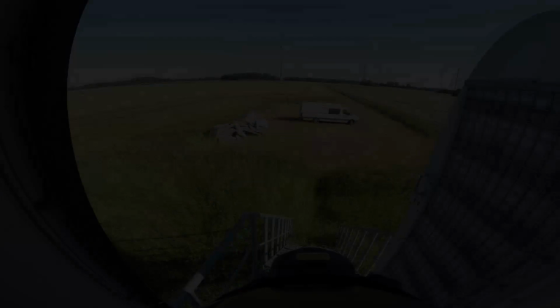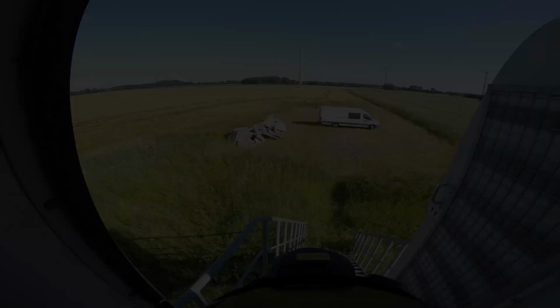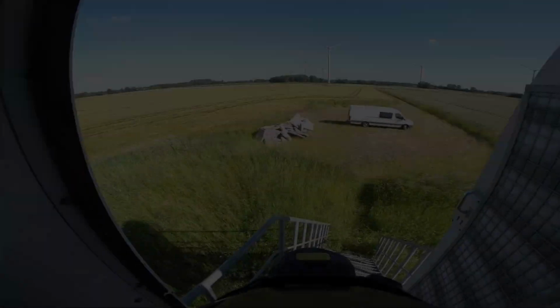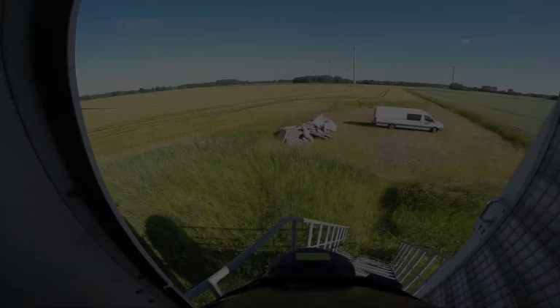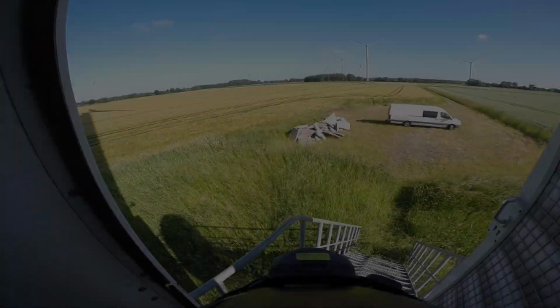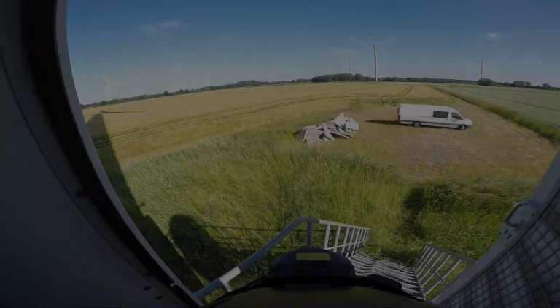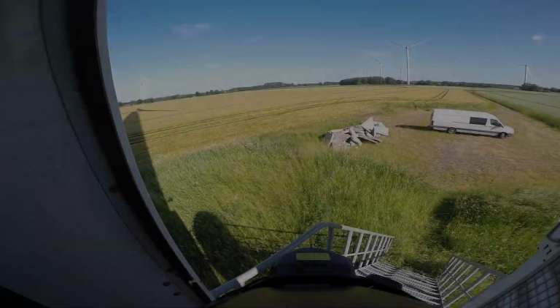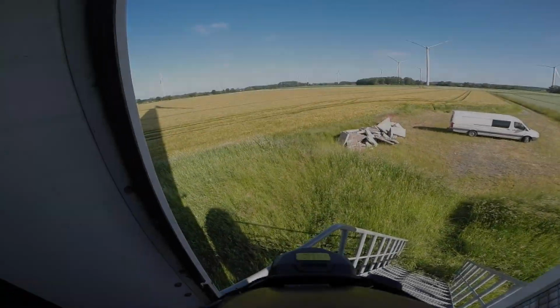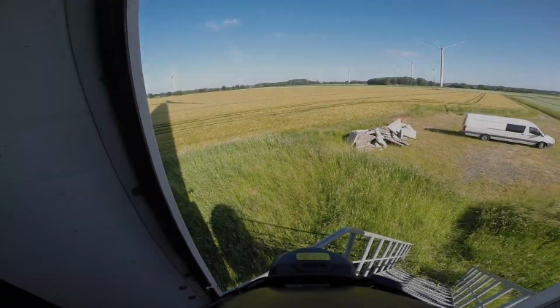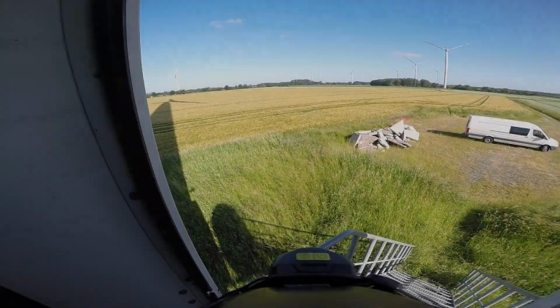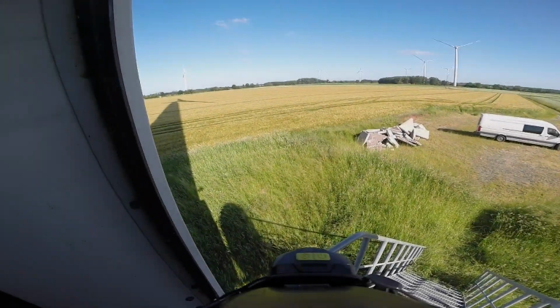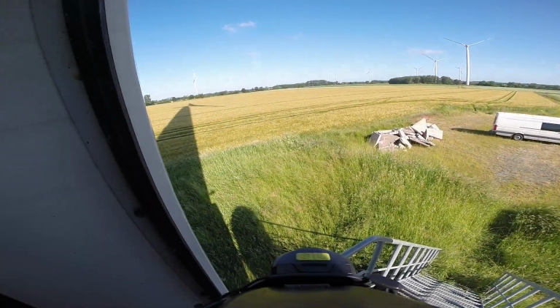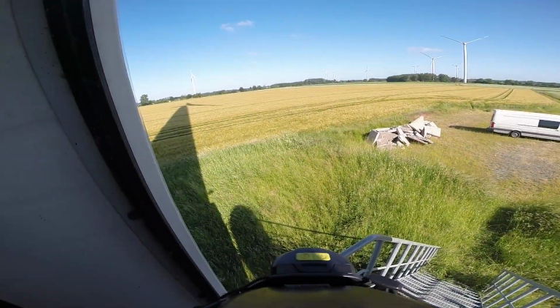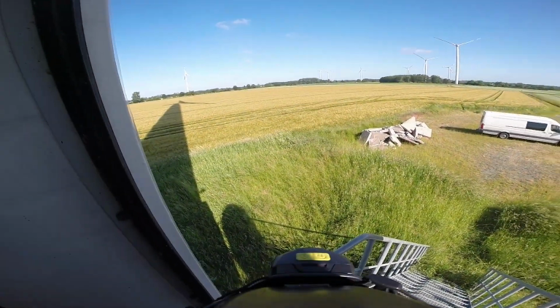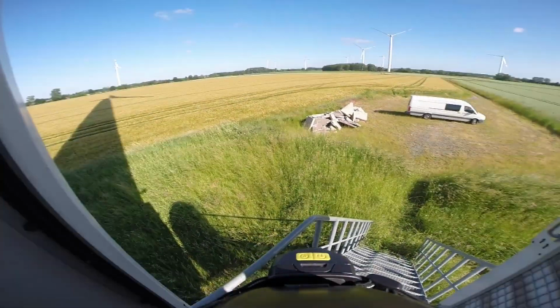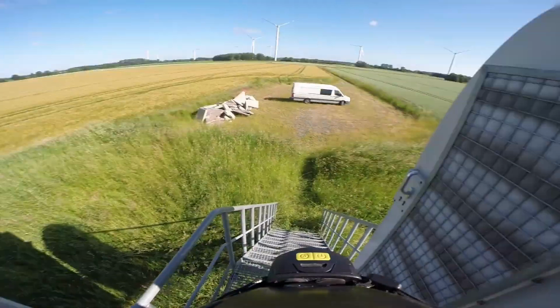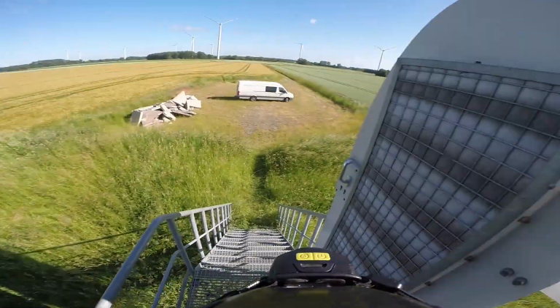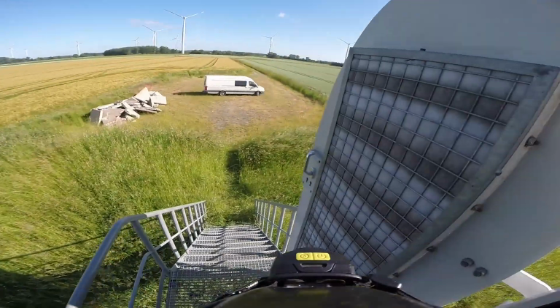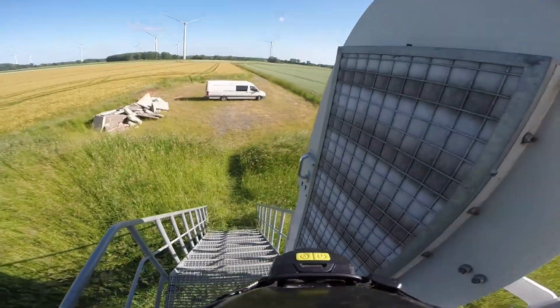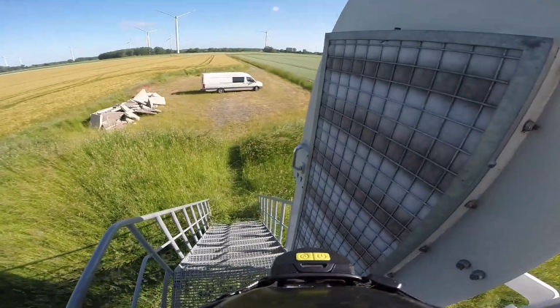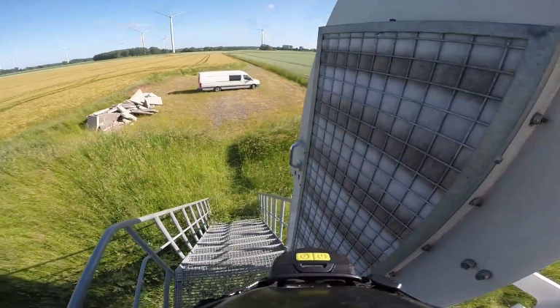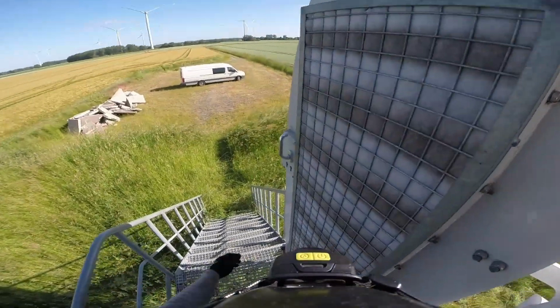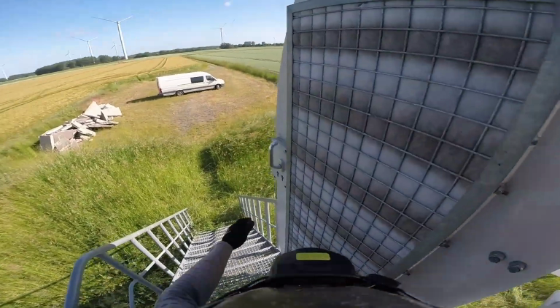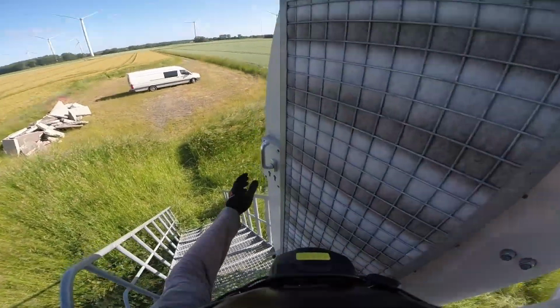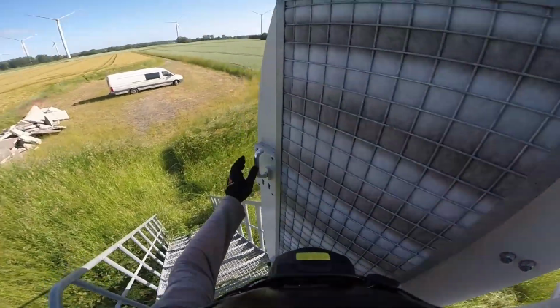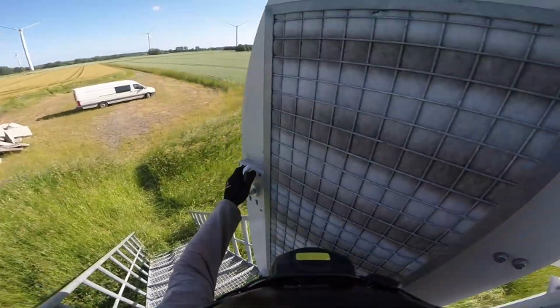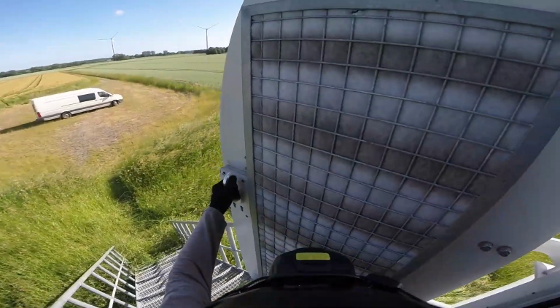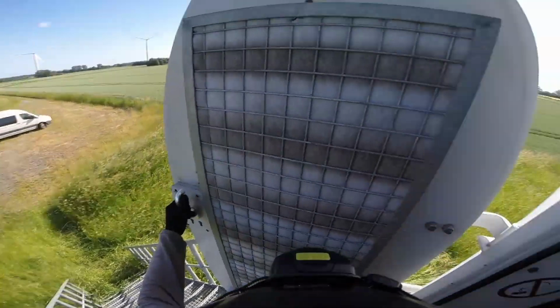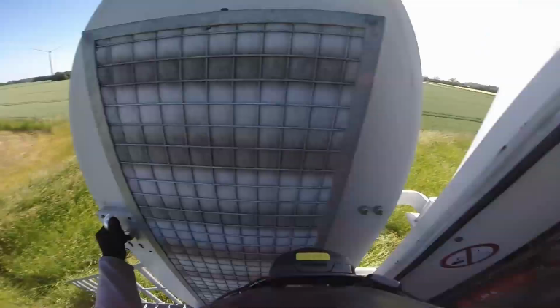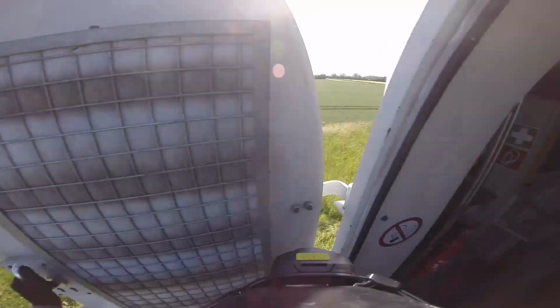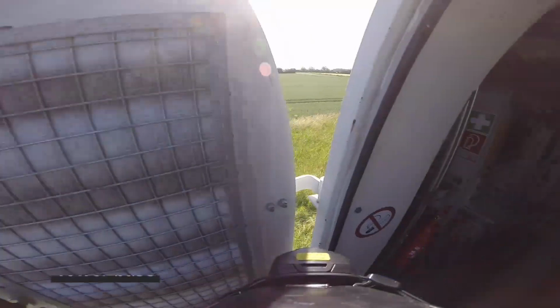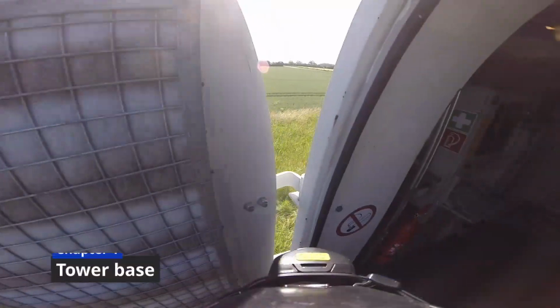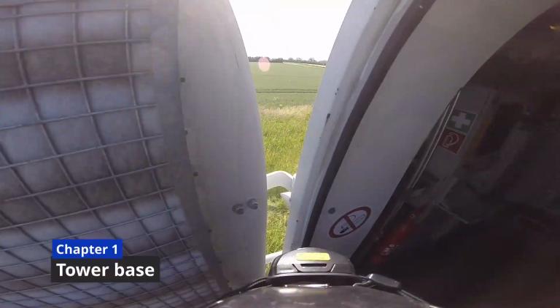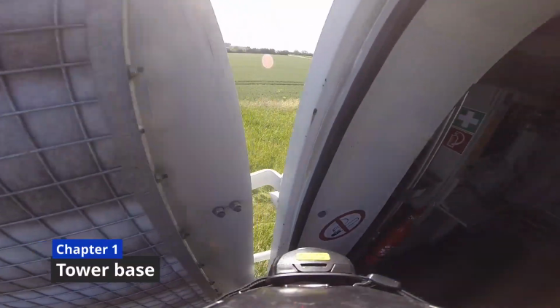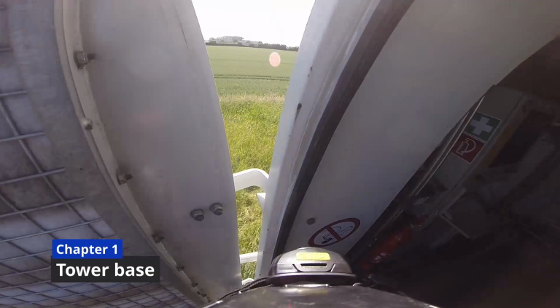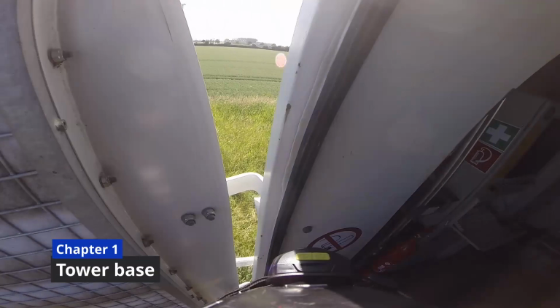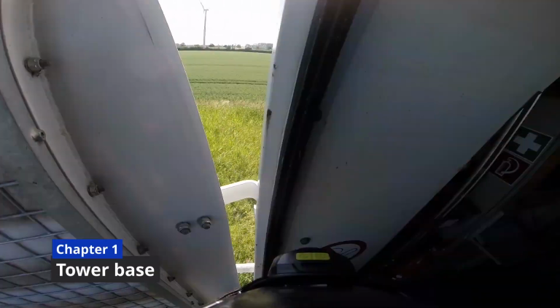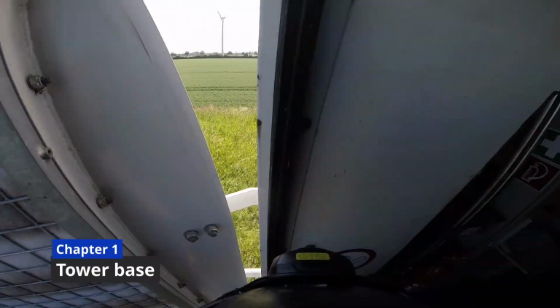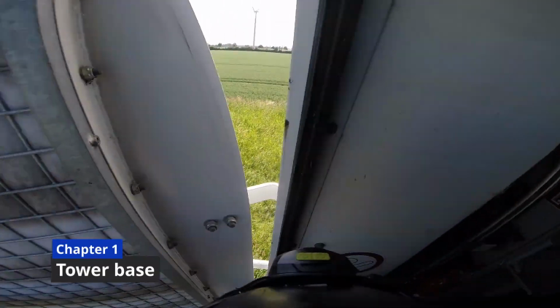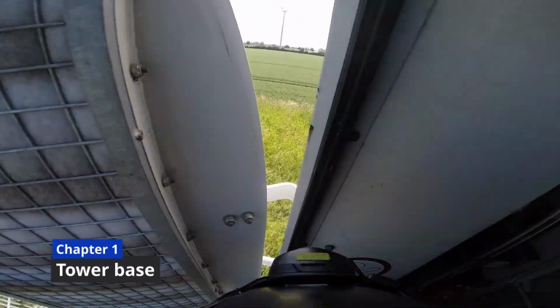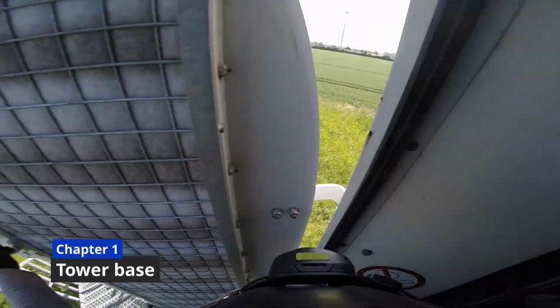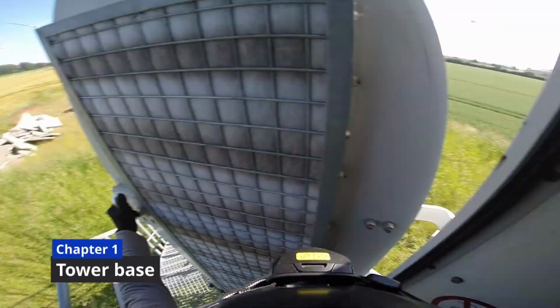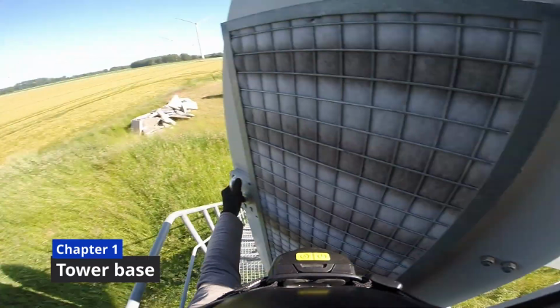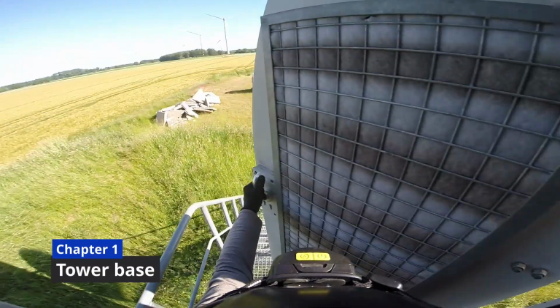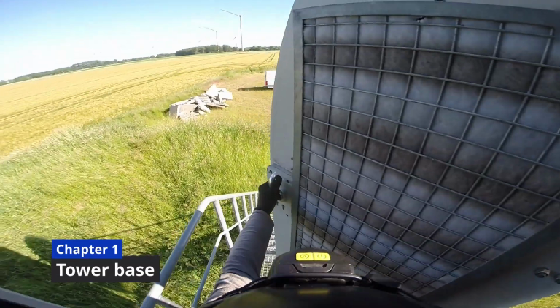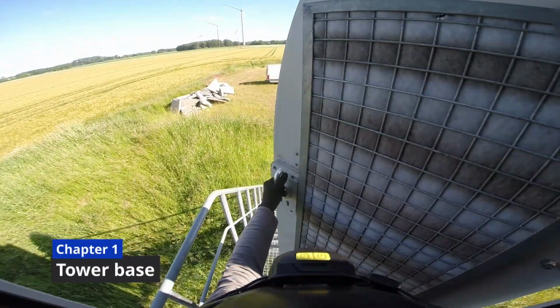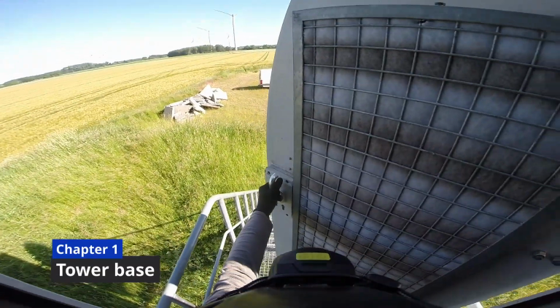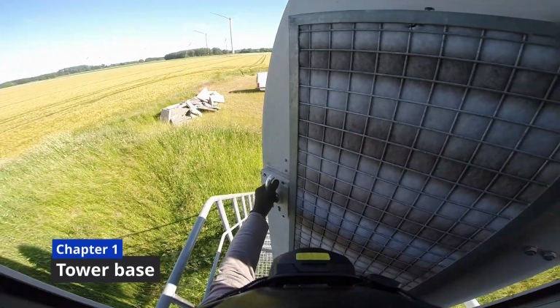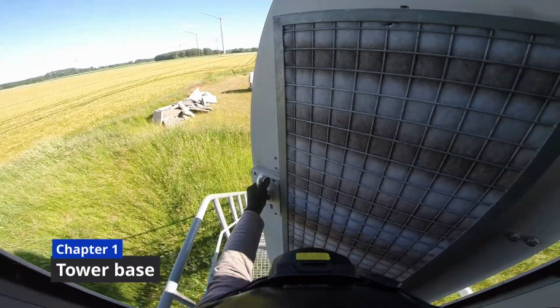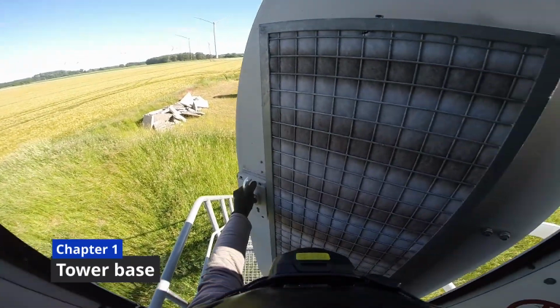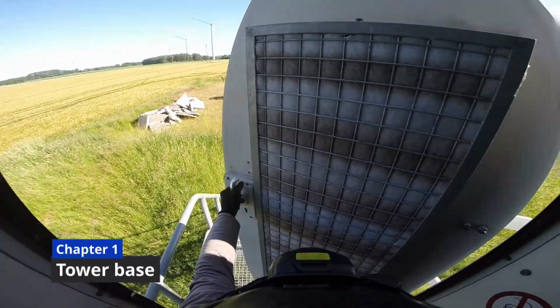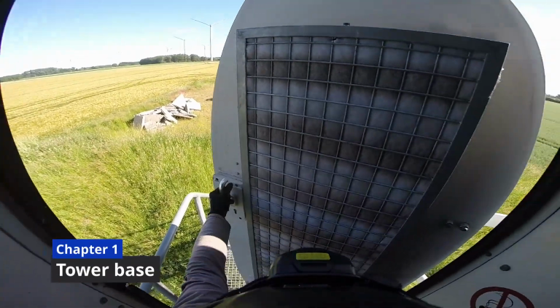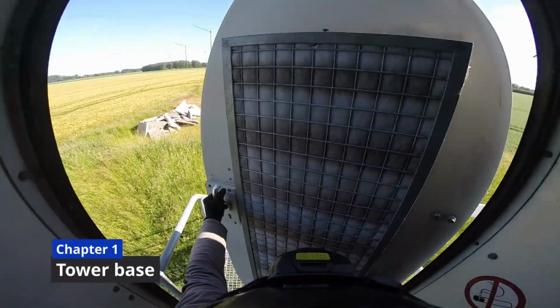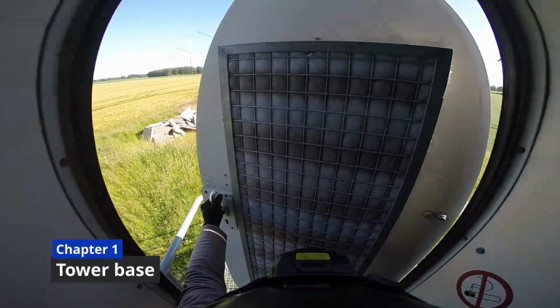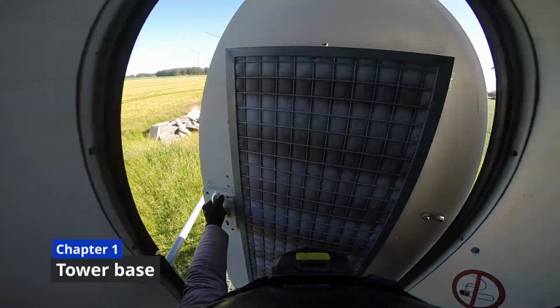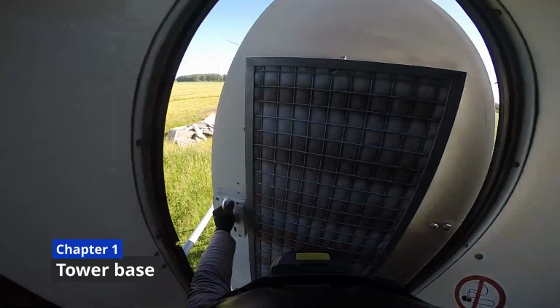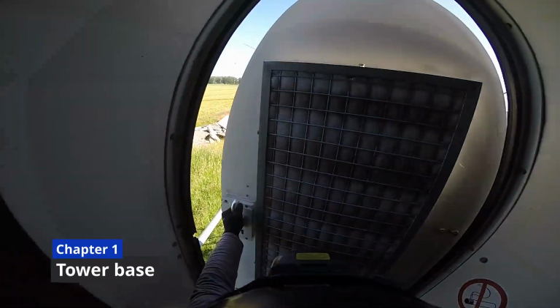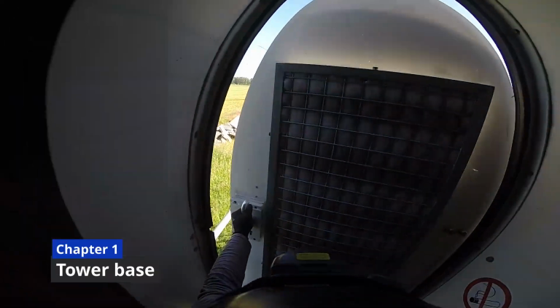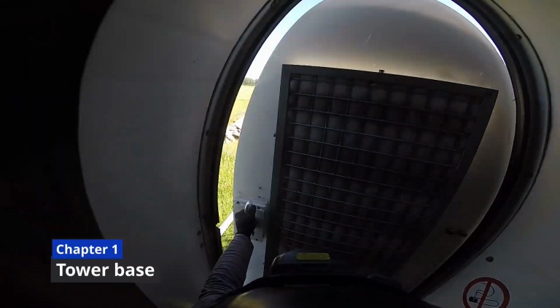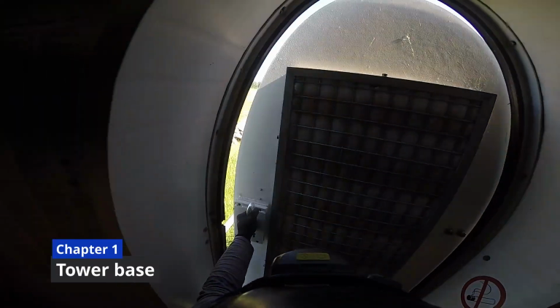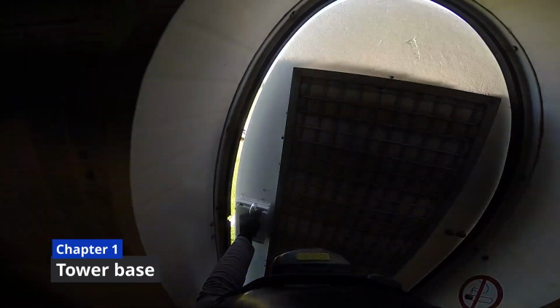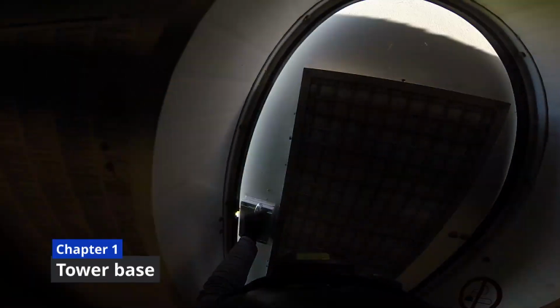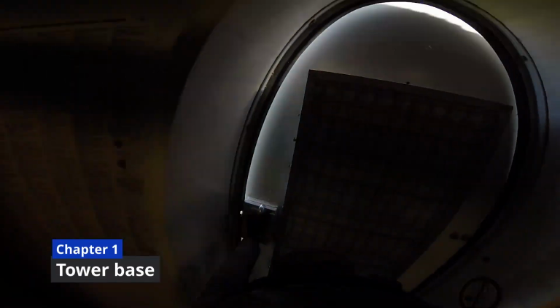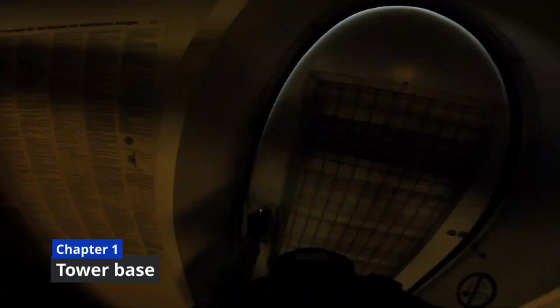Hello viewers, I hope you're all doing very well and today I'm going to show you the GE 2.3 wind turbine.